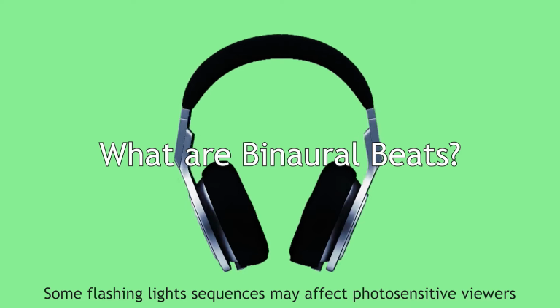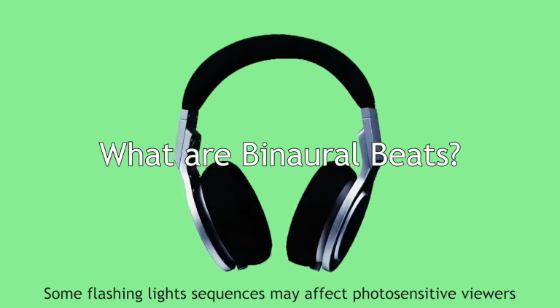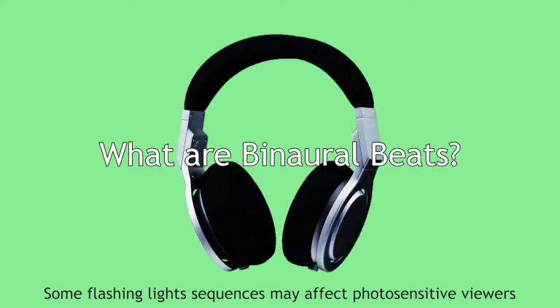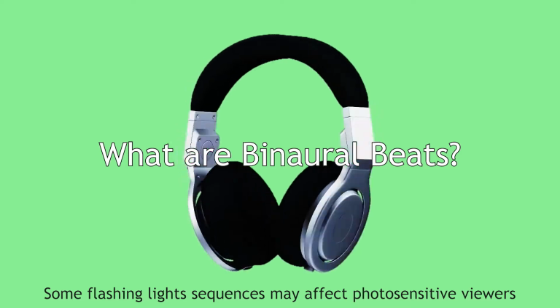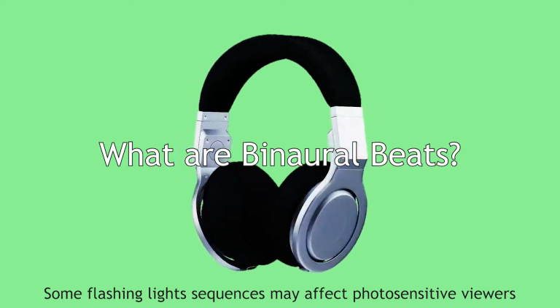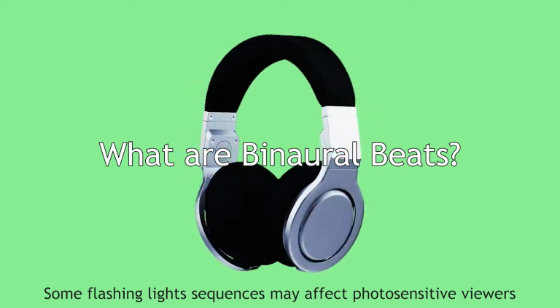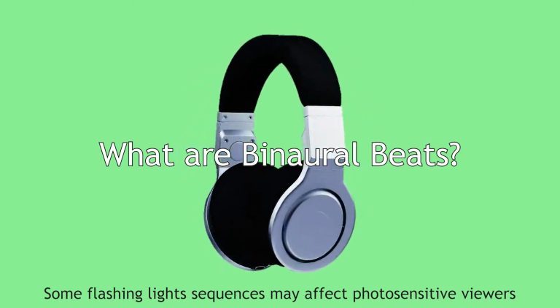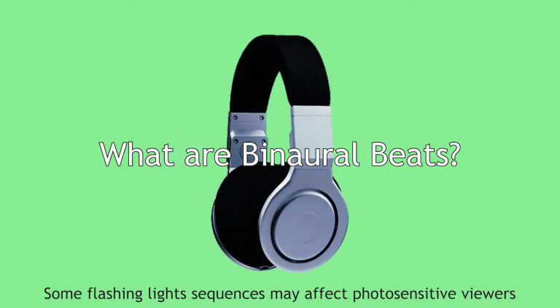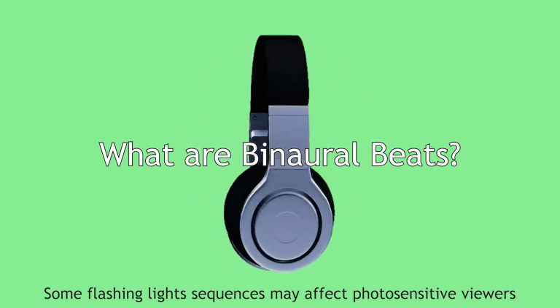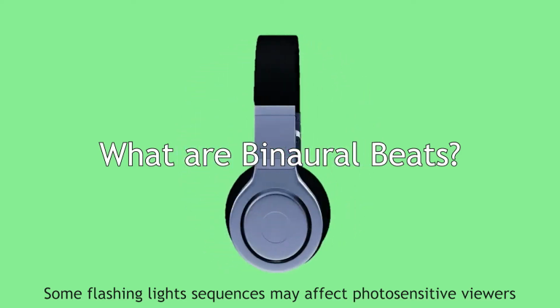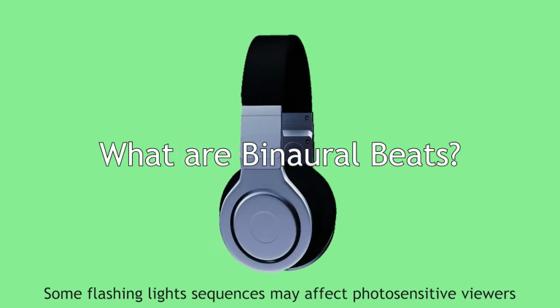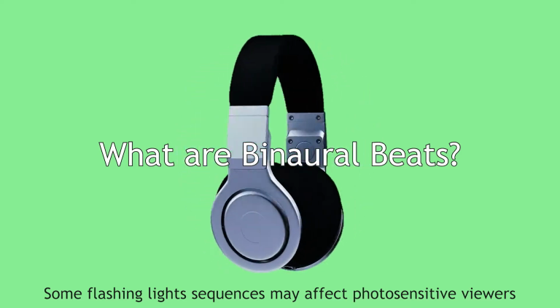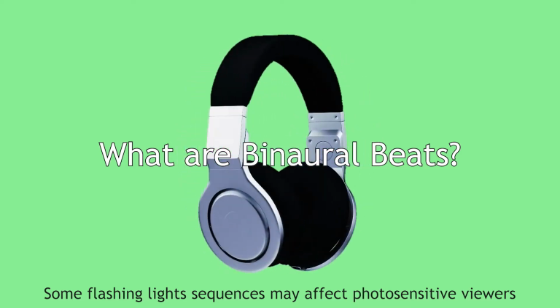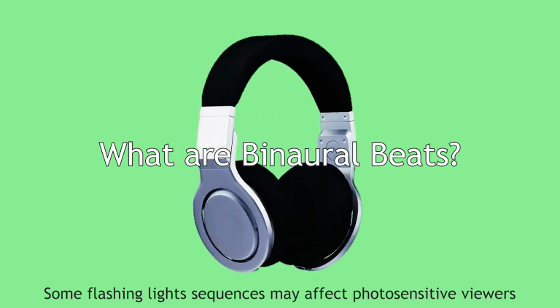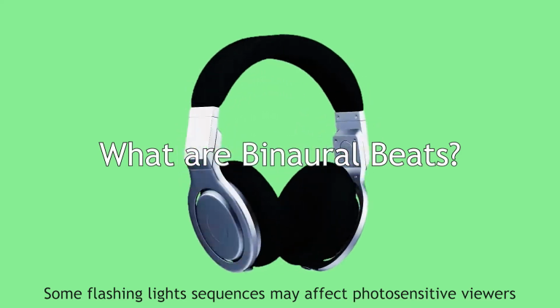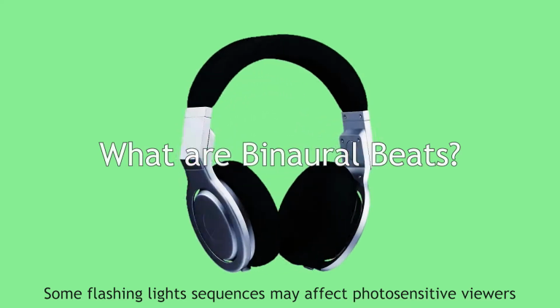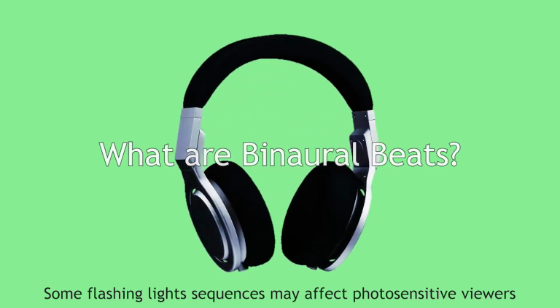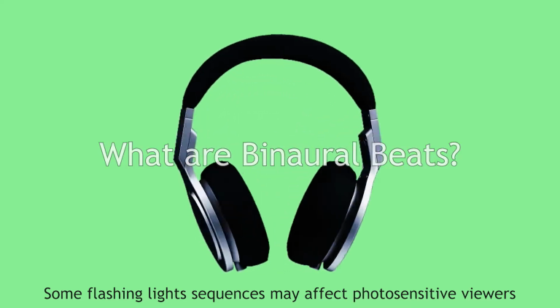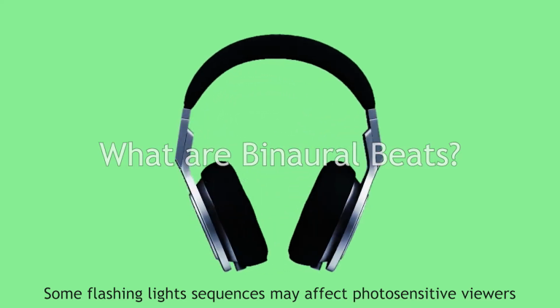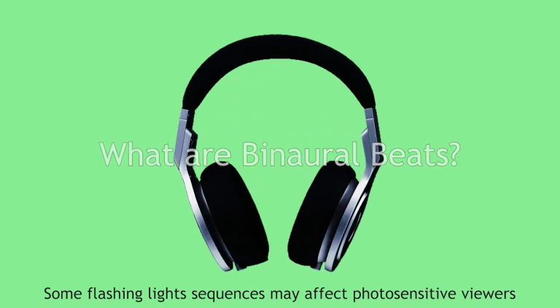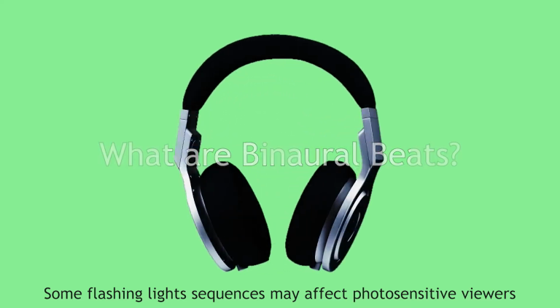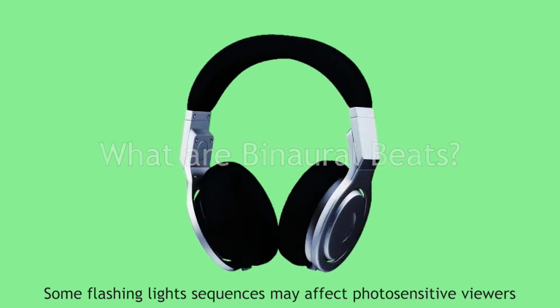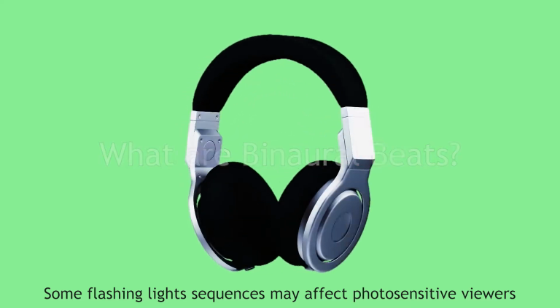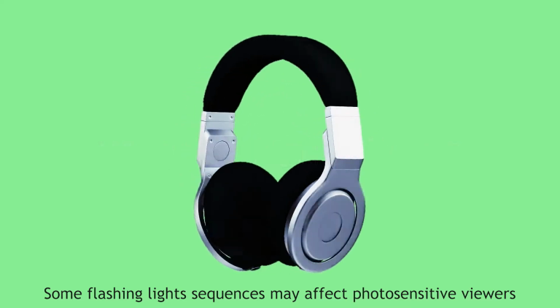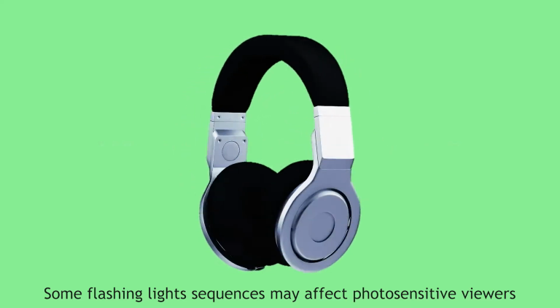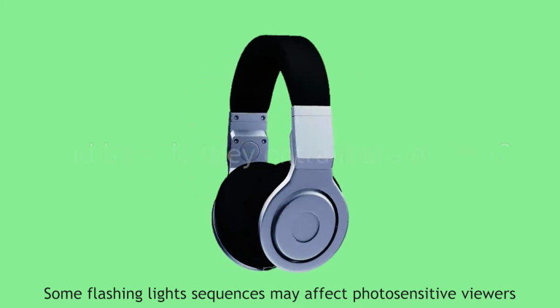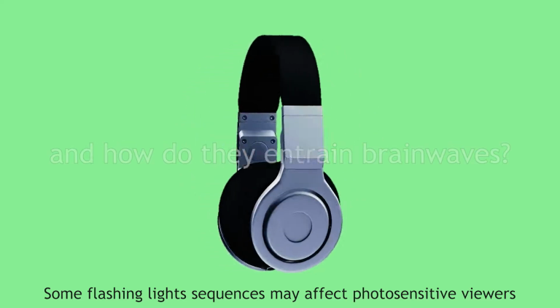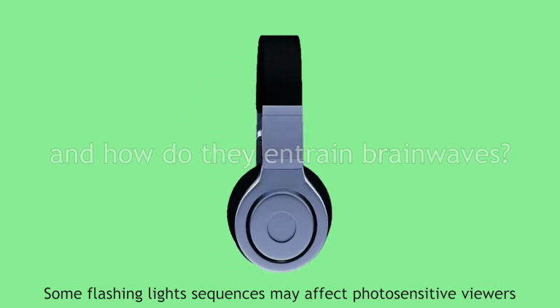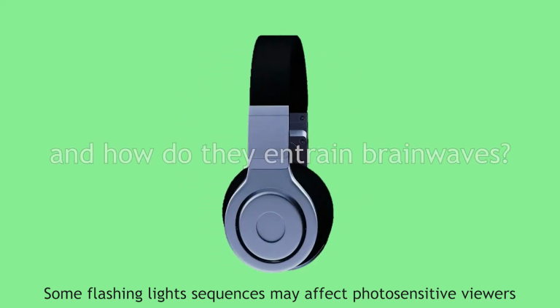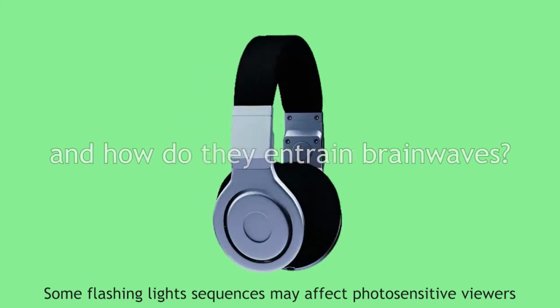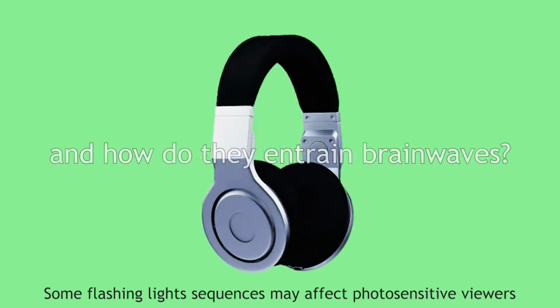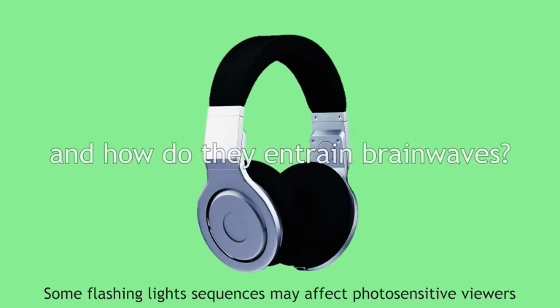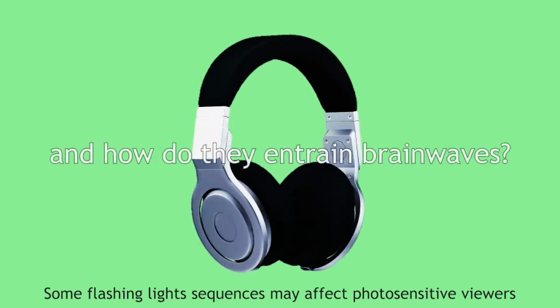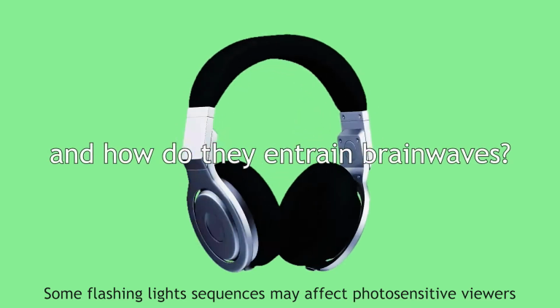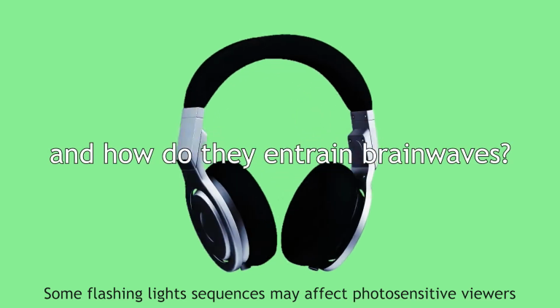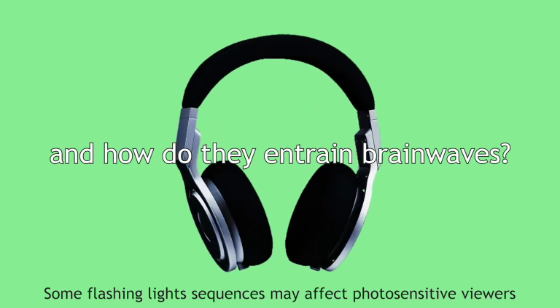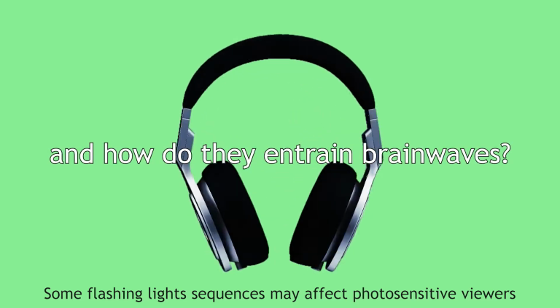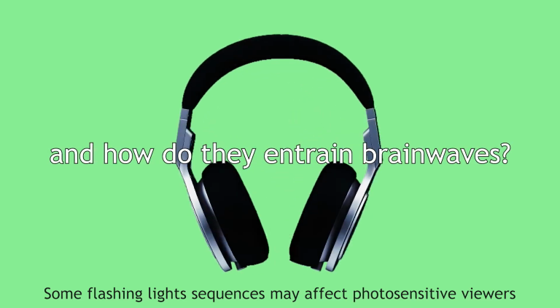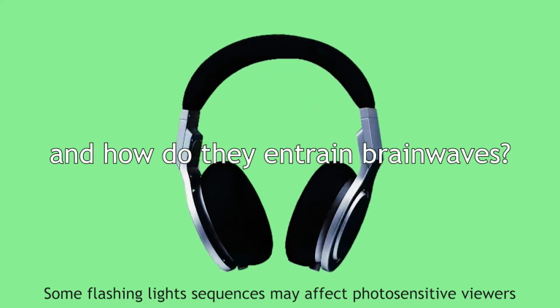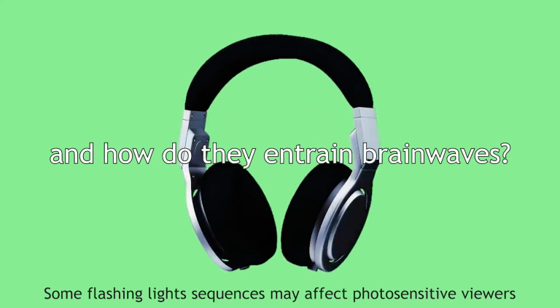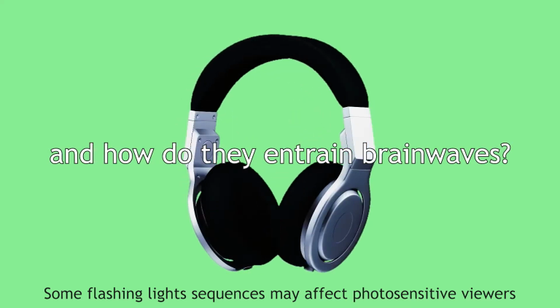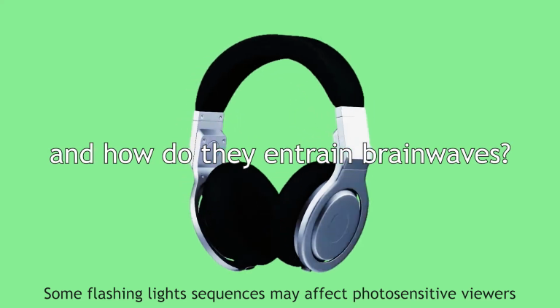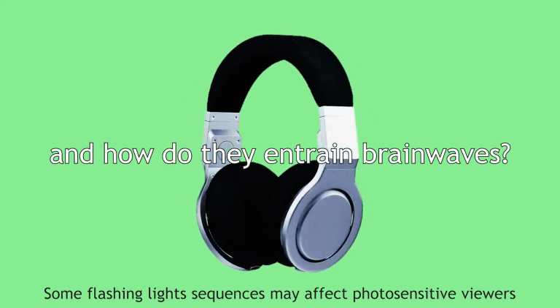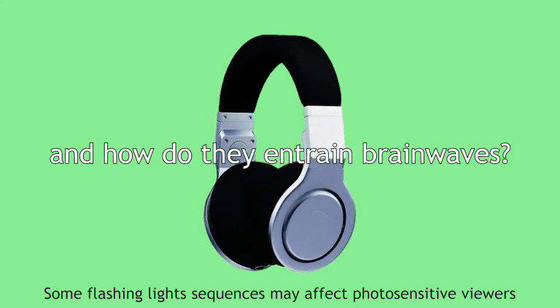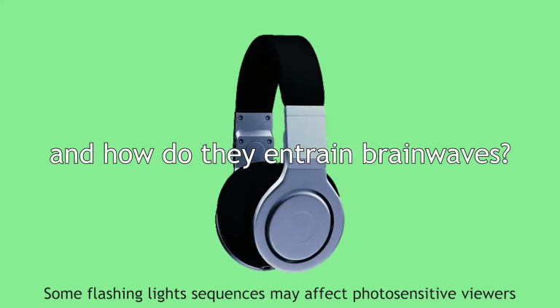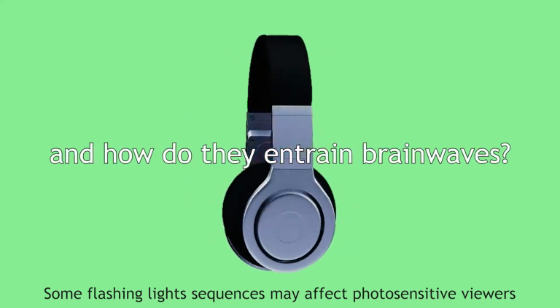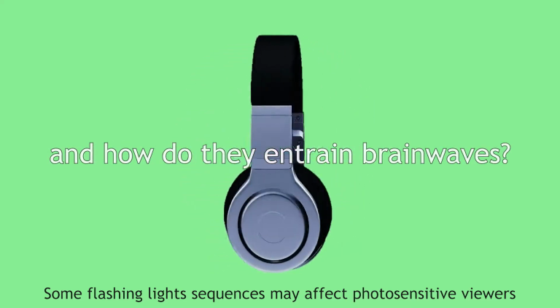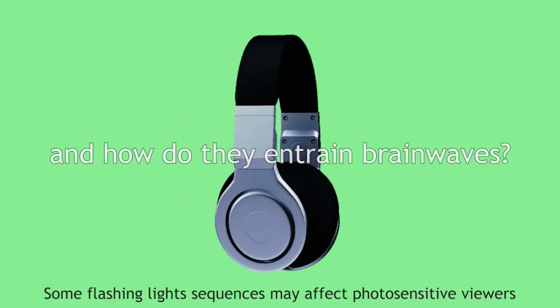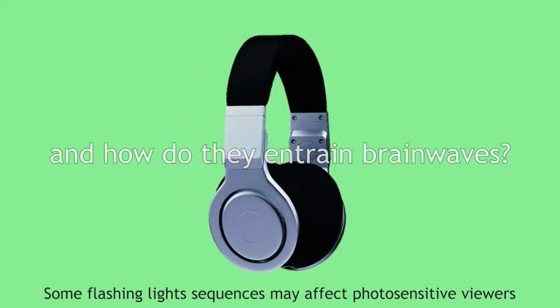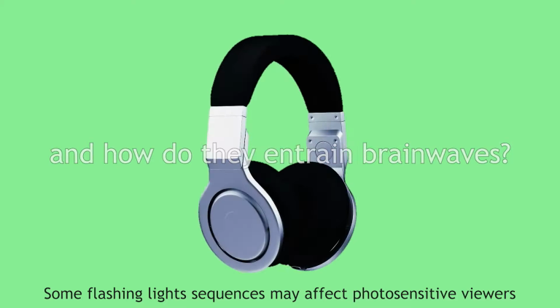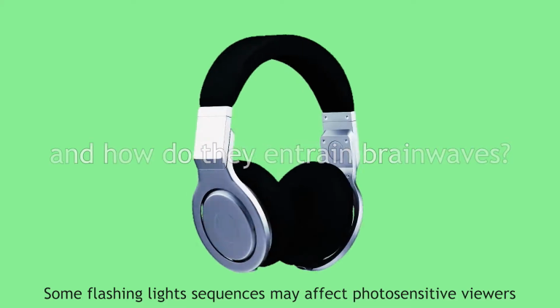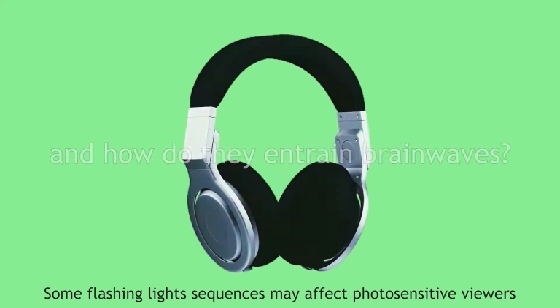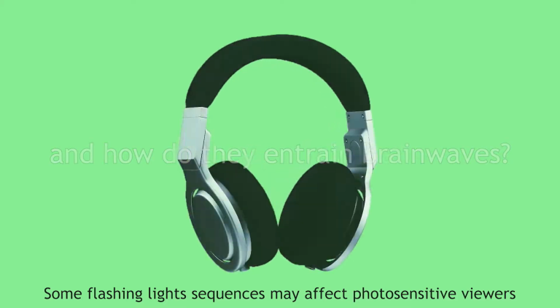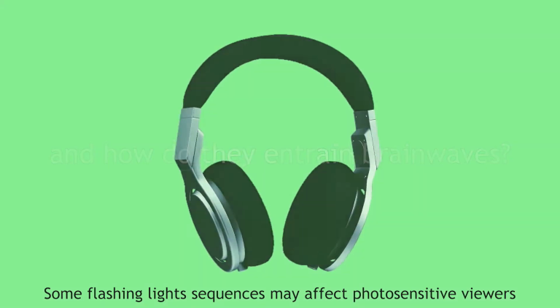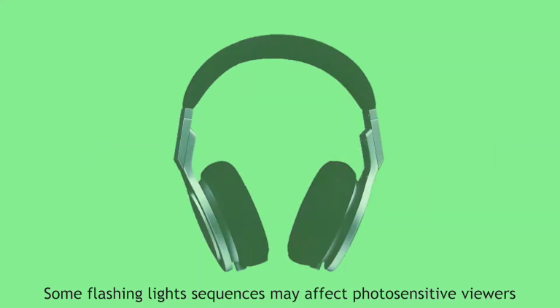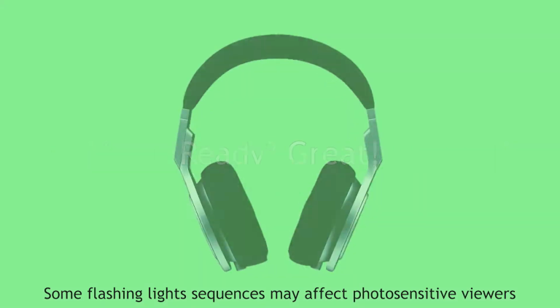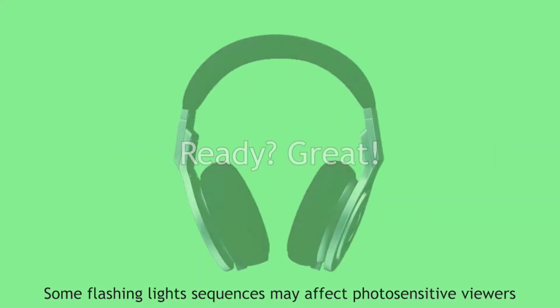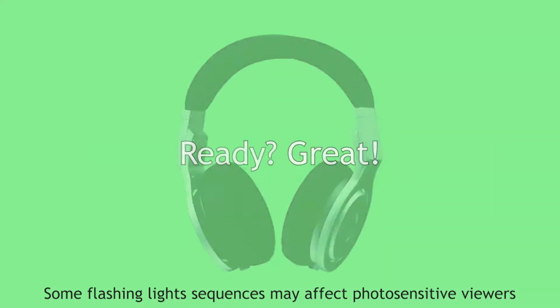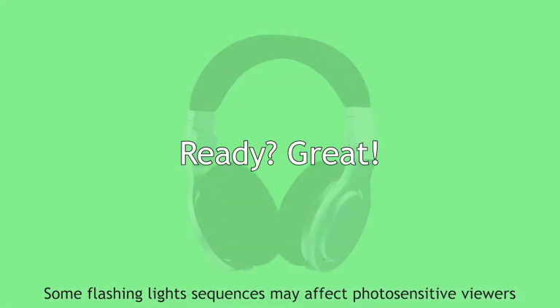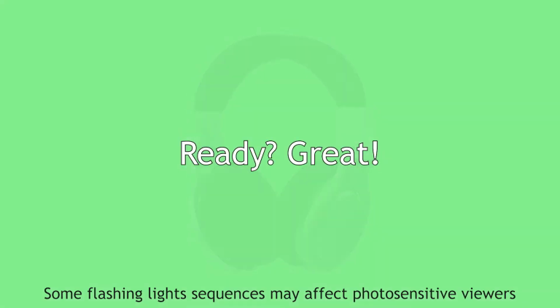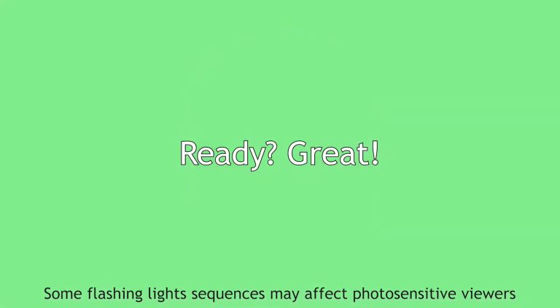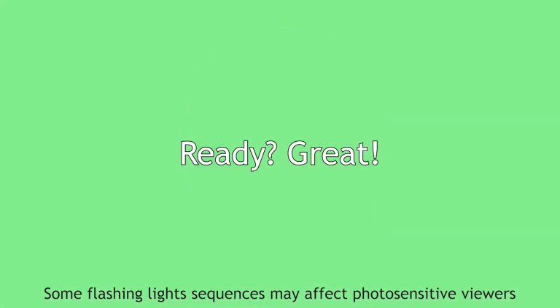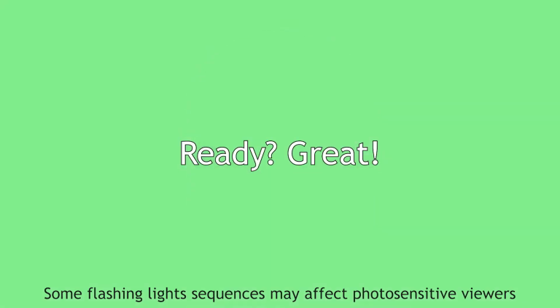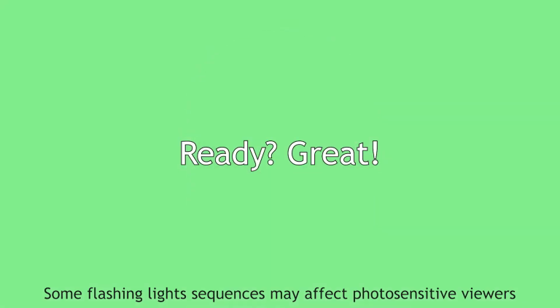Let's conduct a simple experiment, best done with a set of stereo headphones. Okay, you ready?